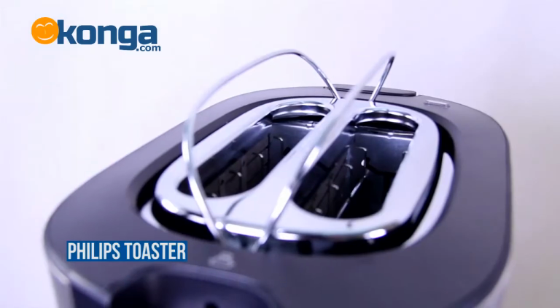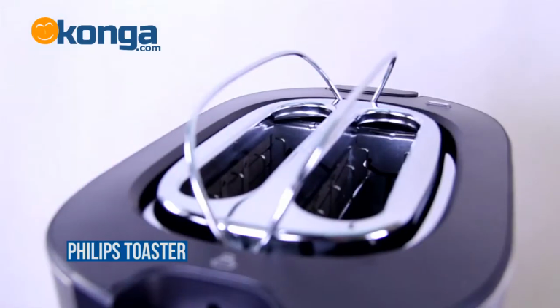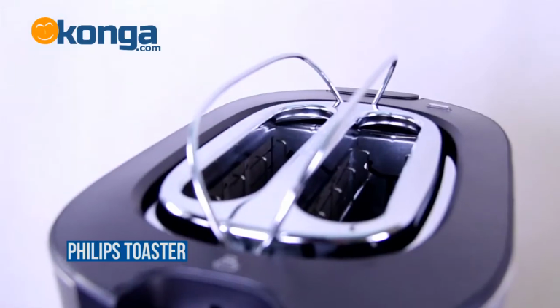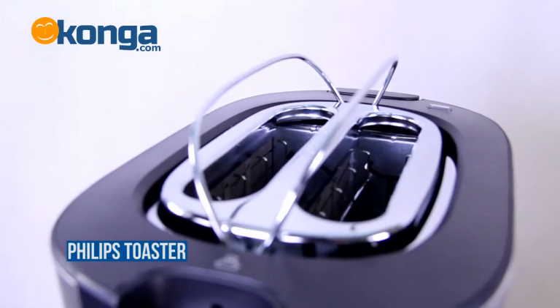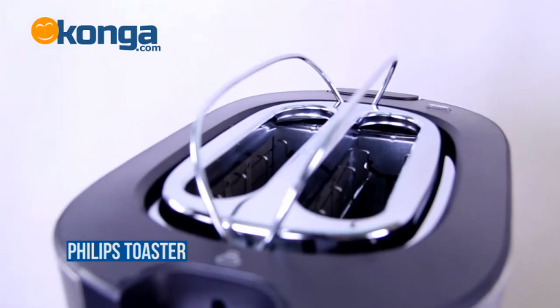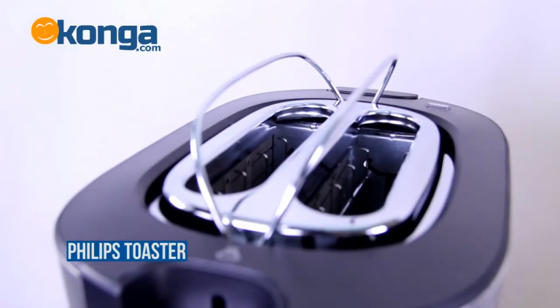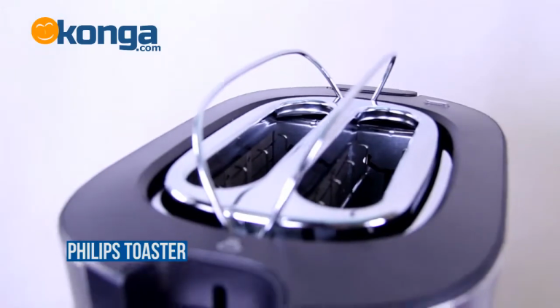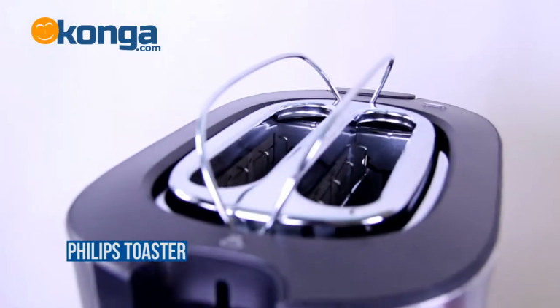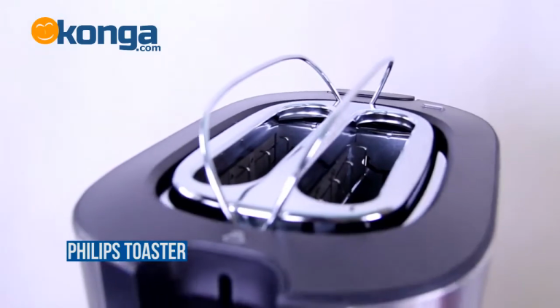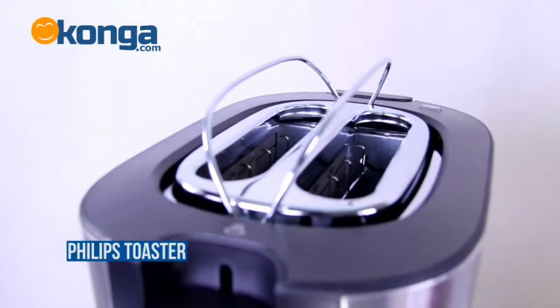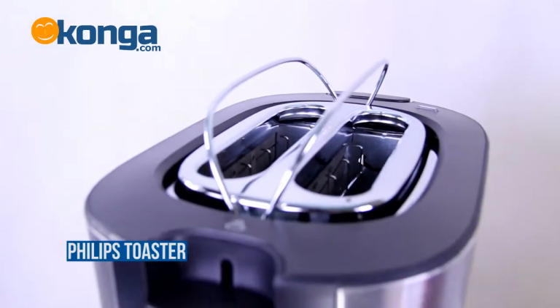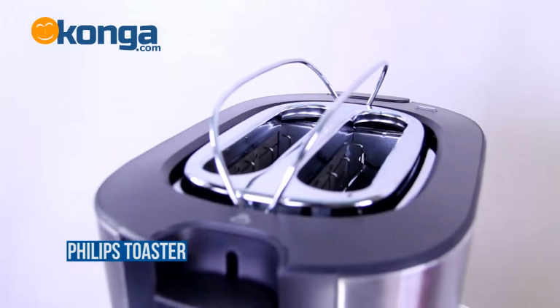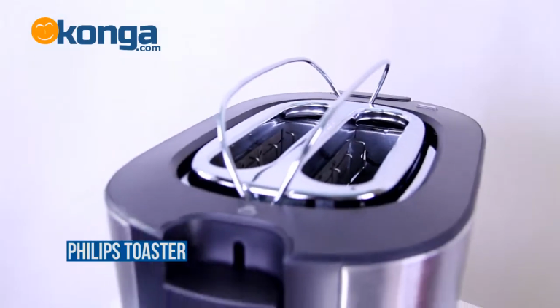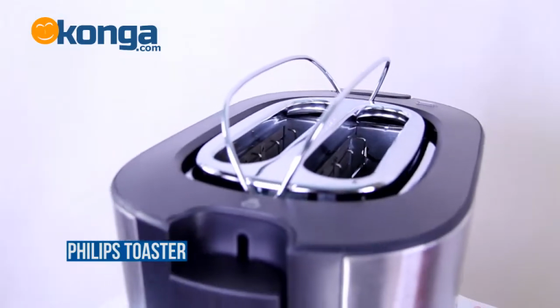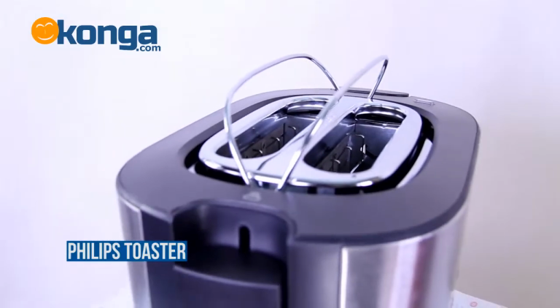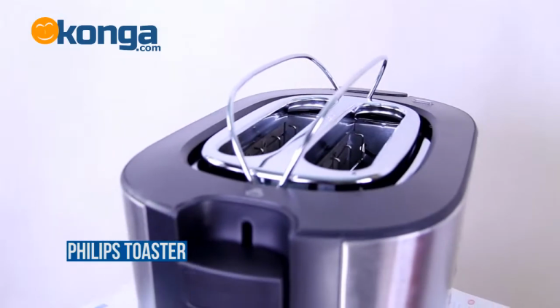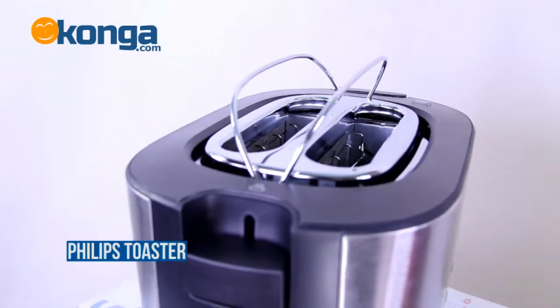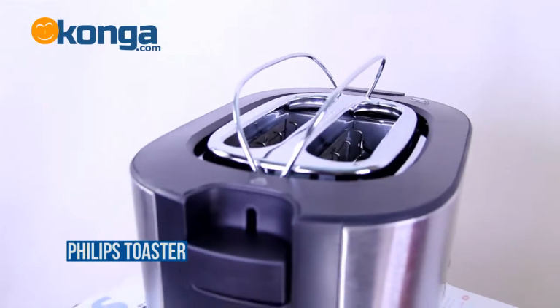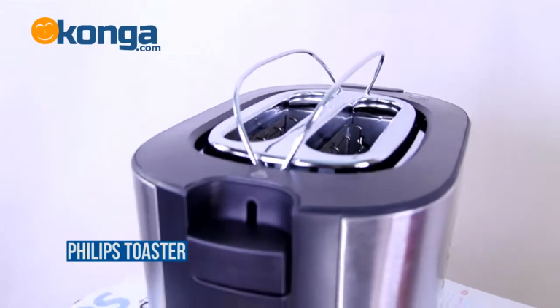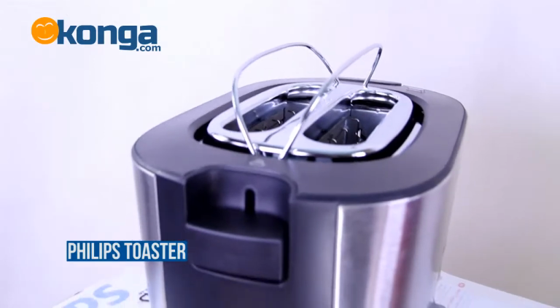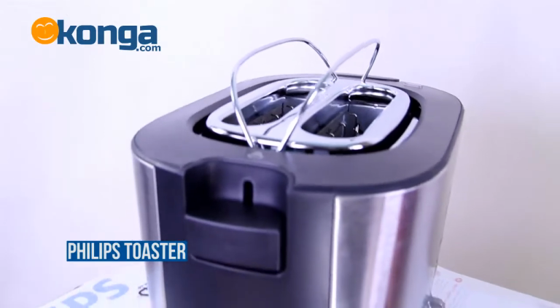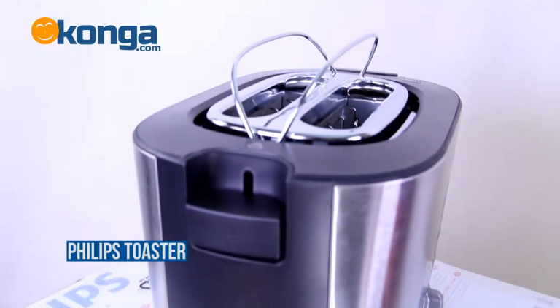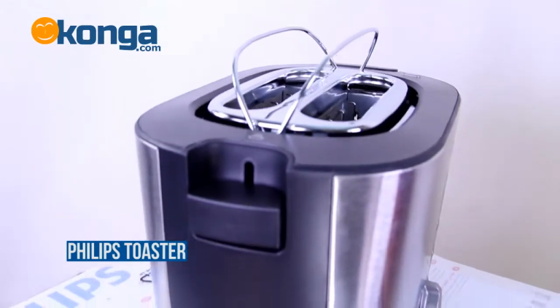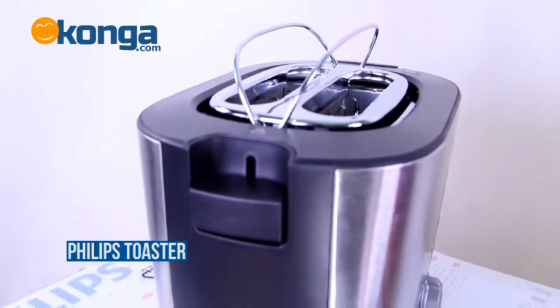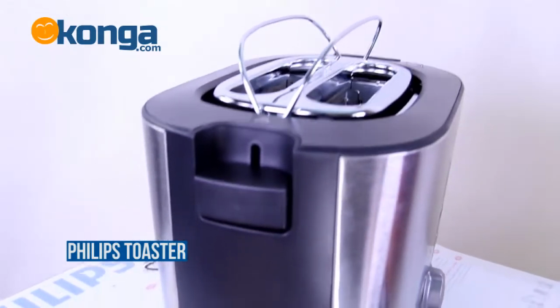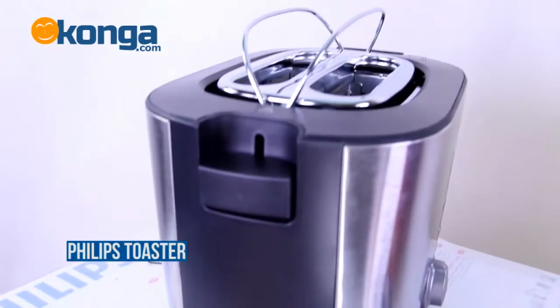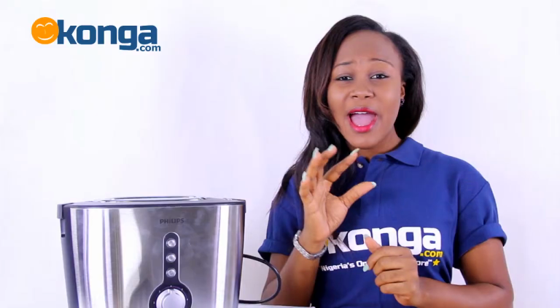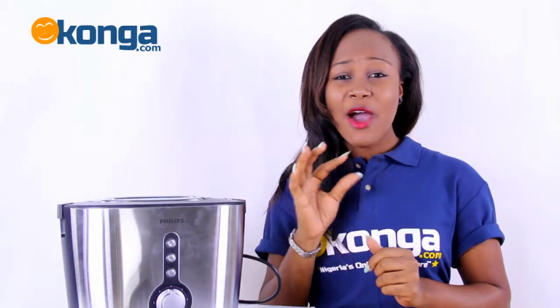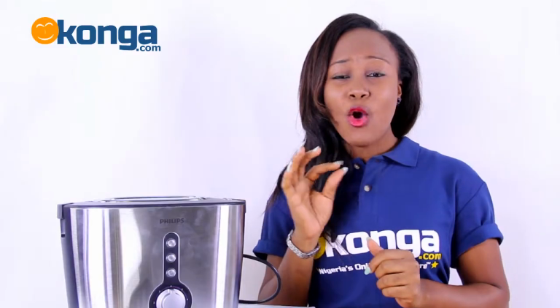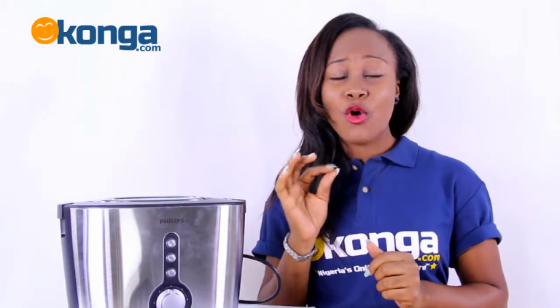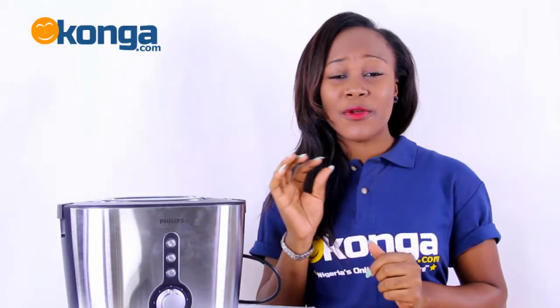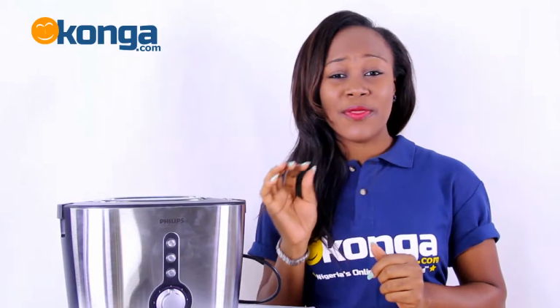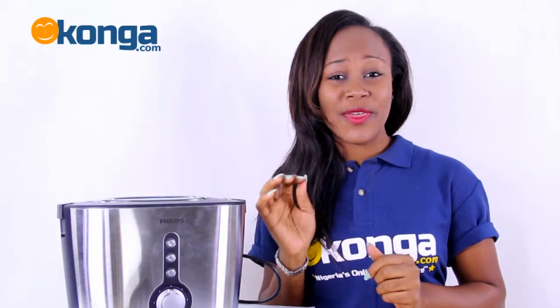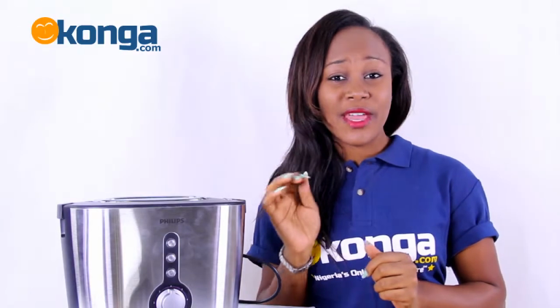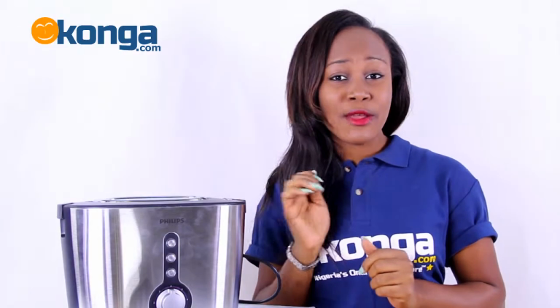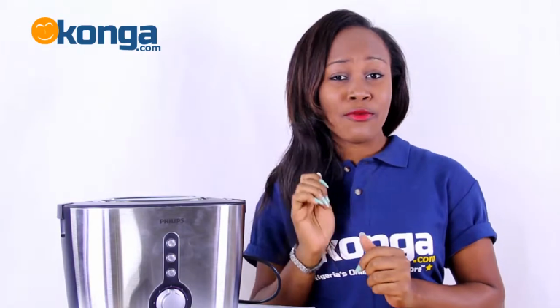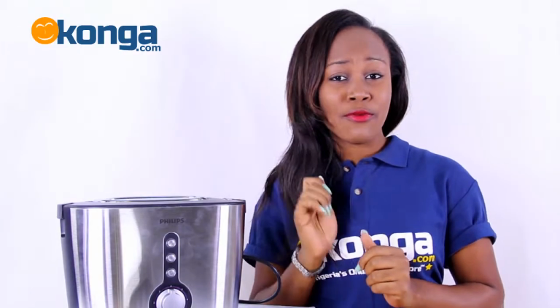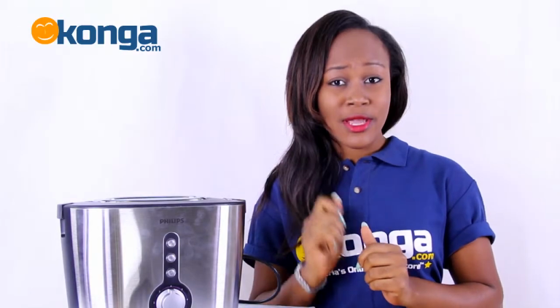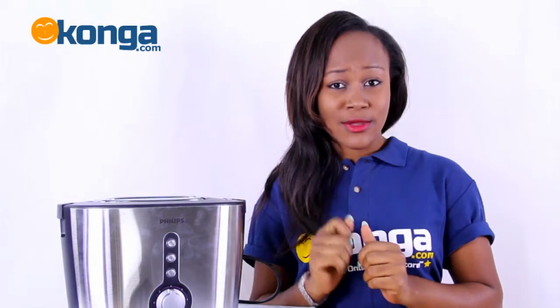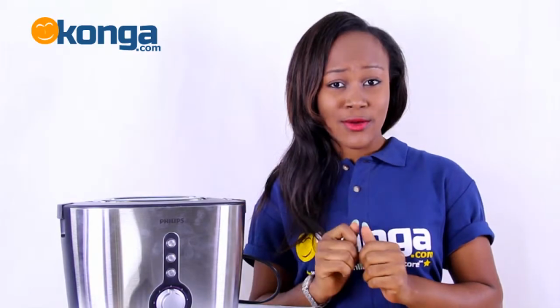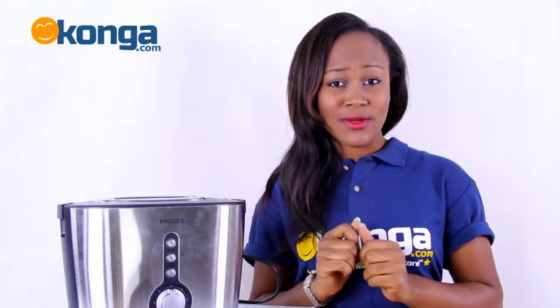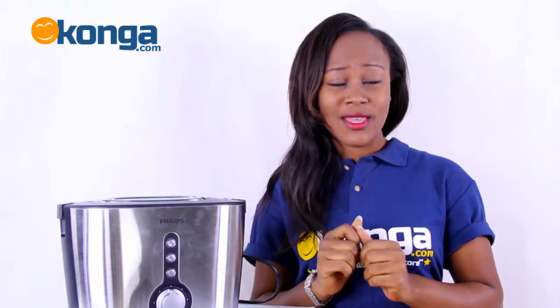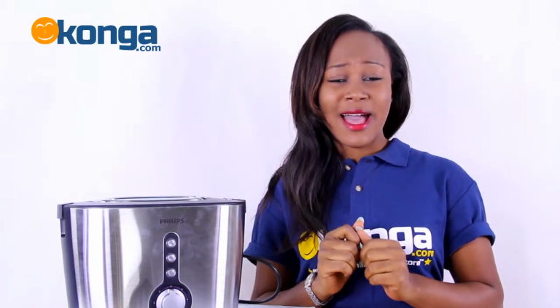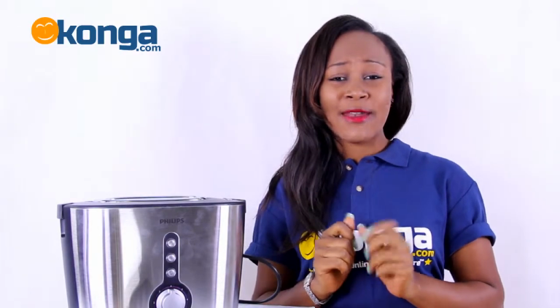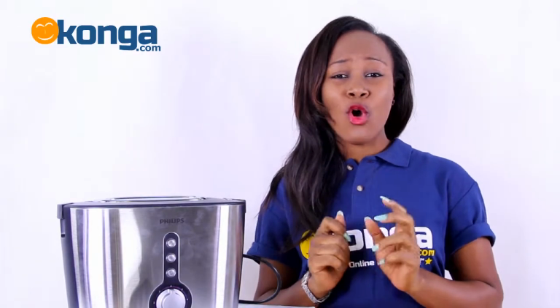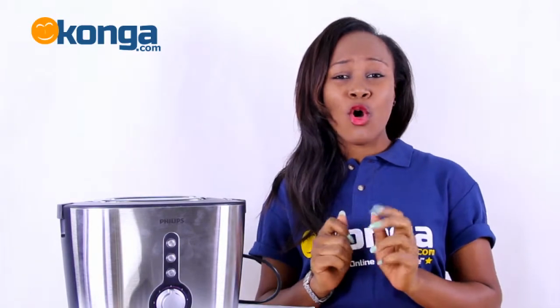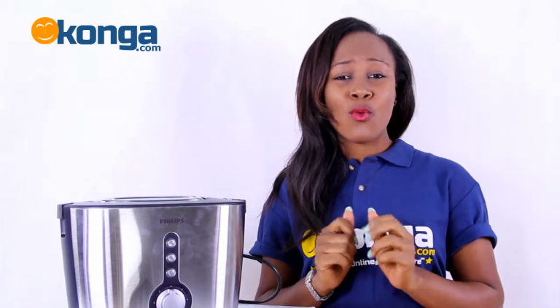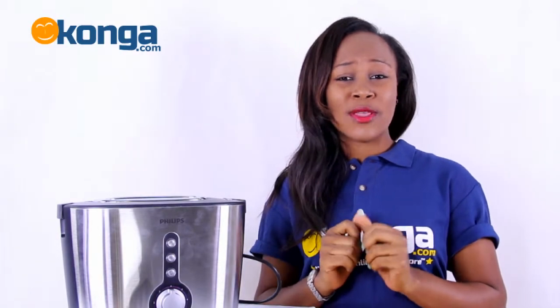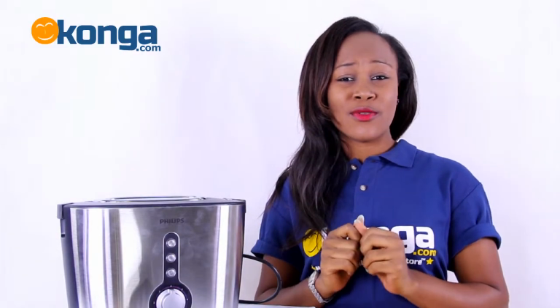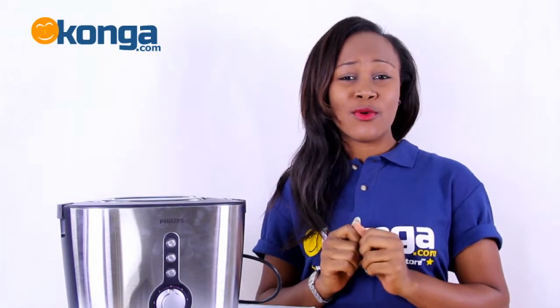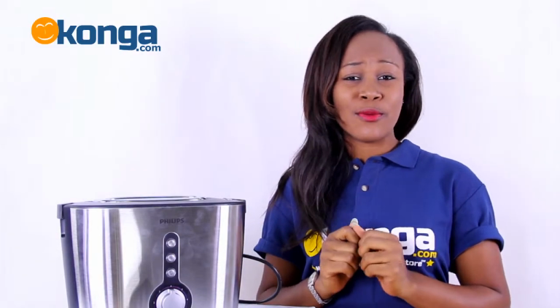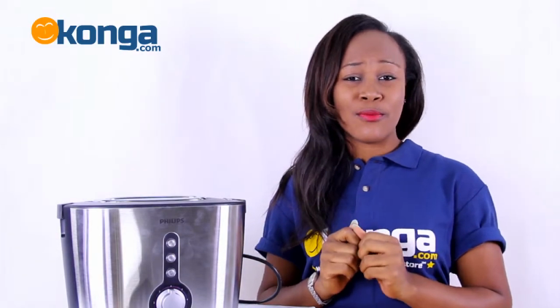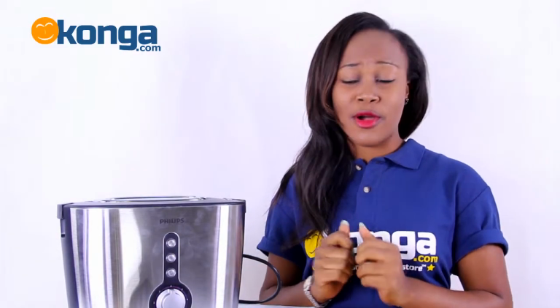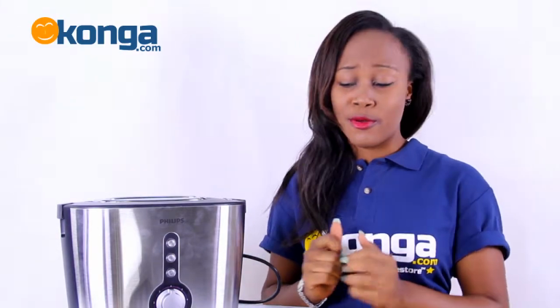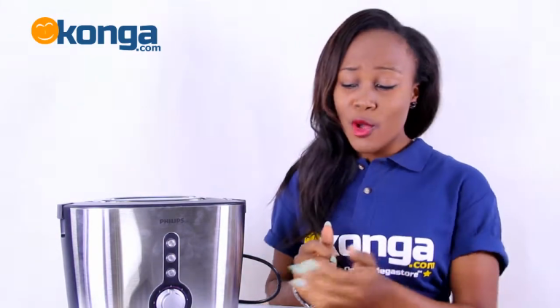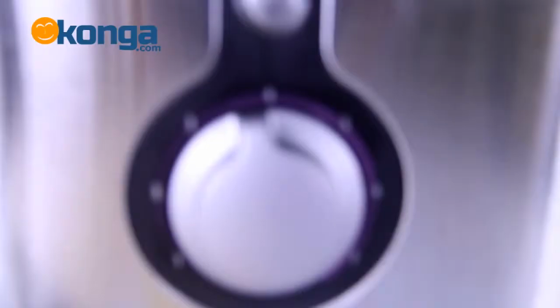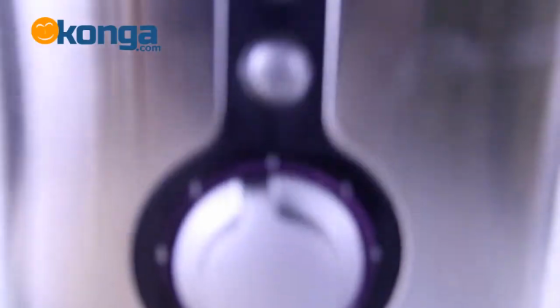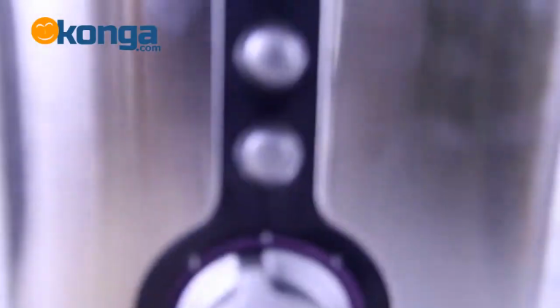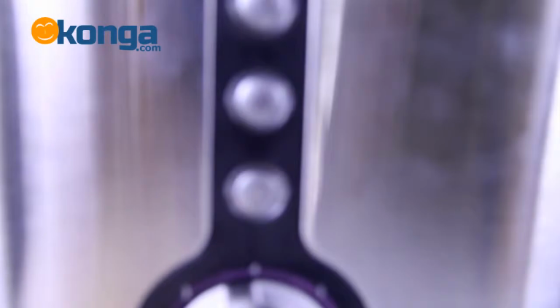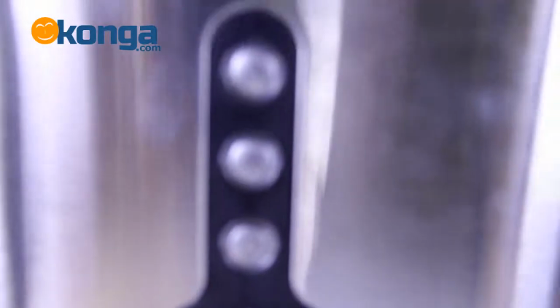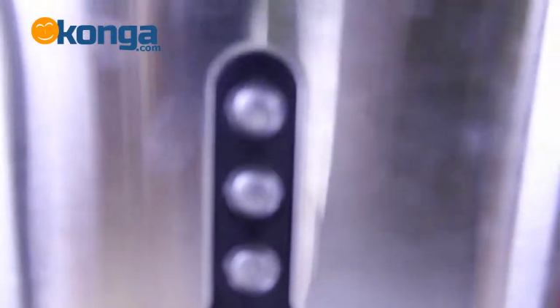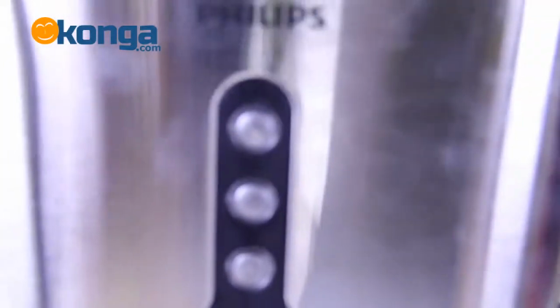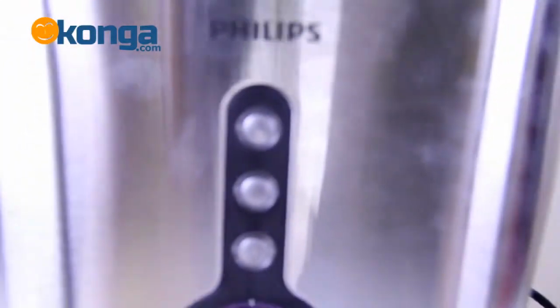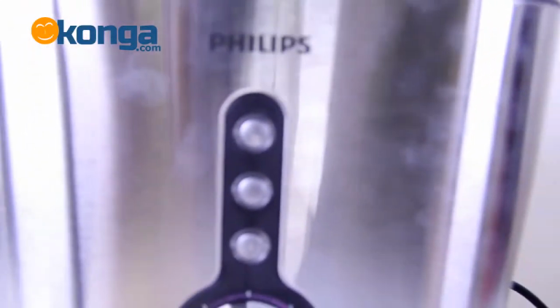With the Philips toaster you can enjoy thick or thin great toast, always golden brown, with the browning control.